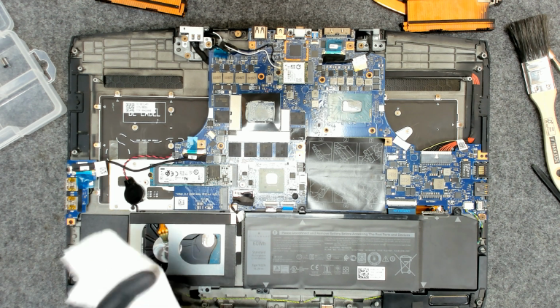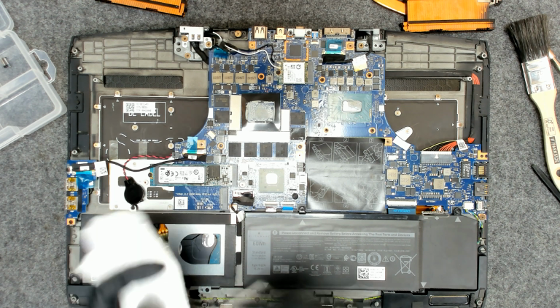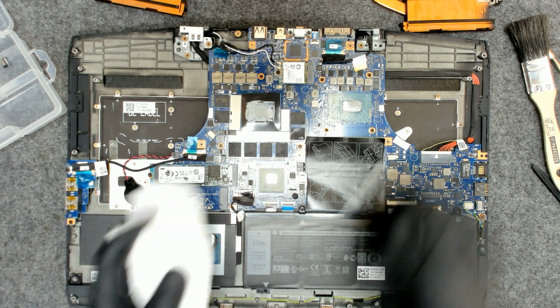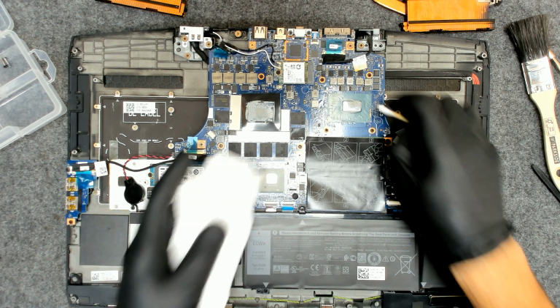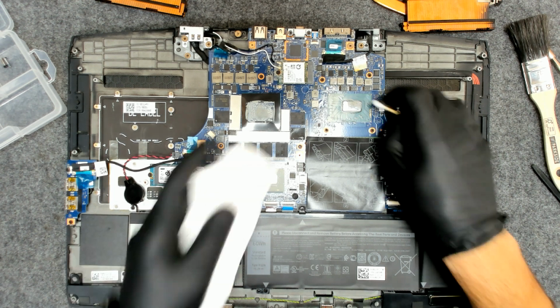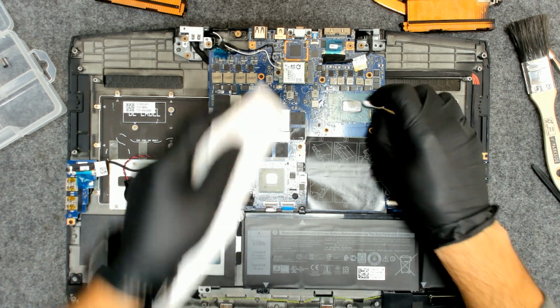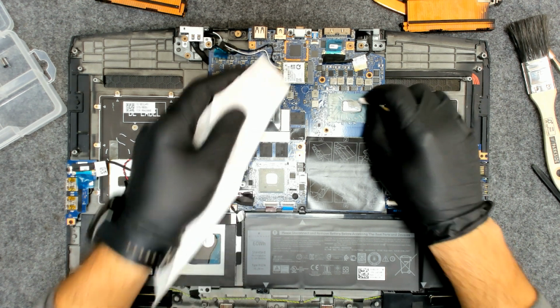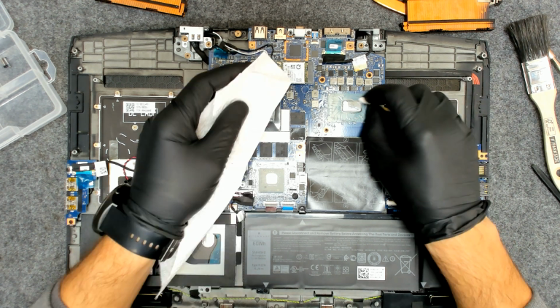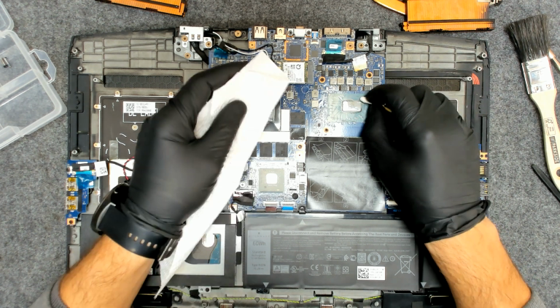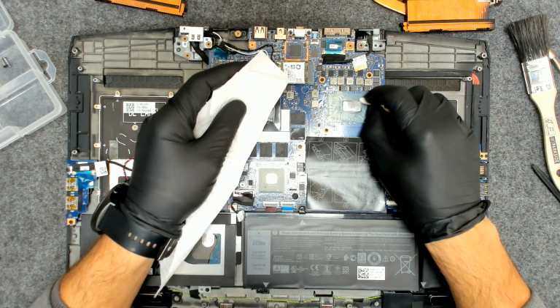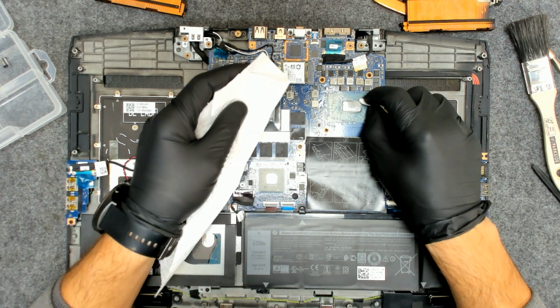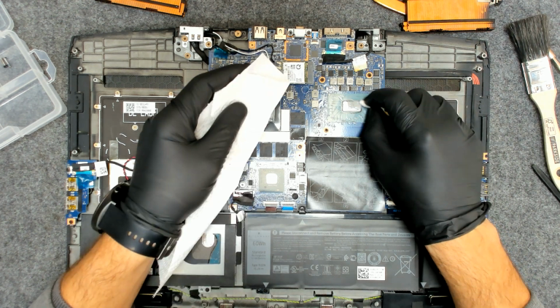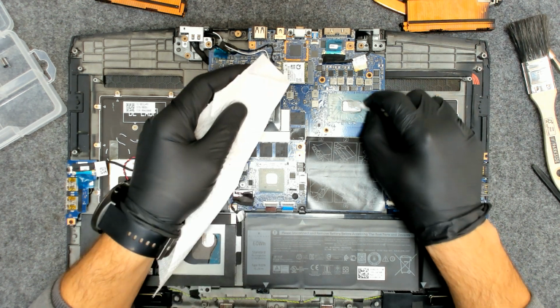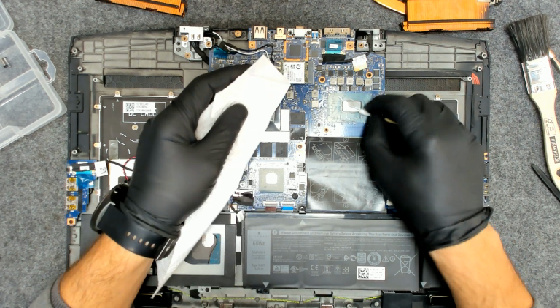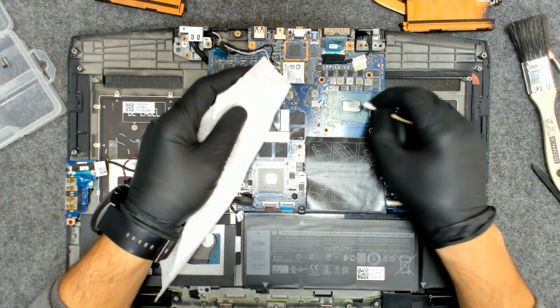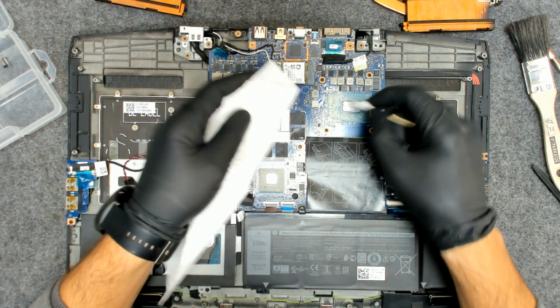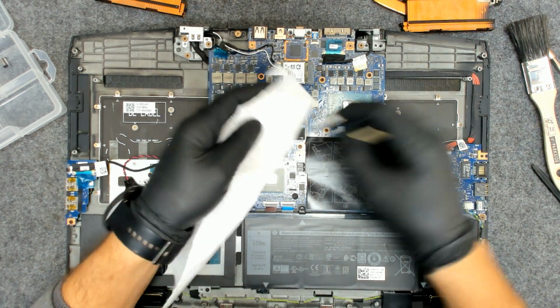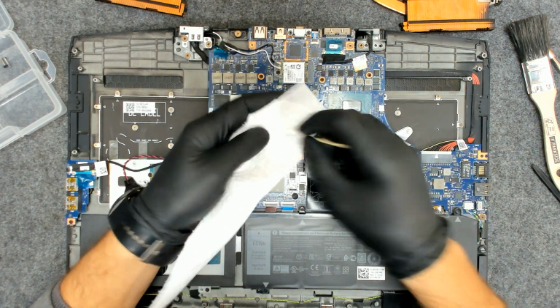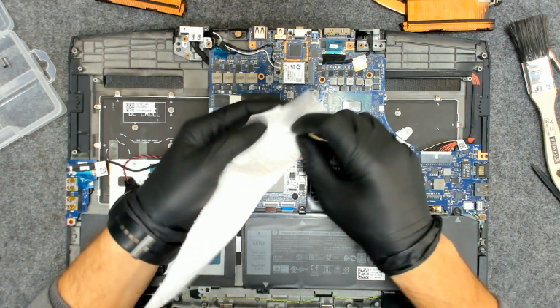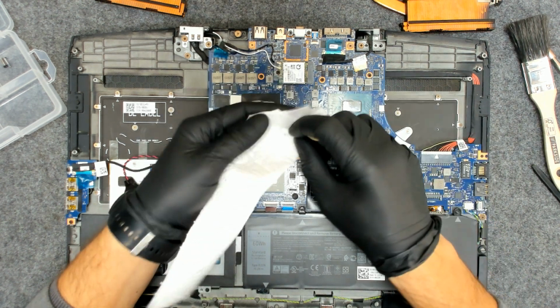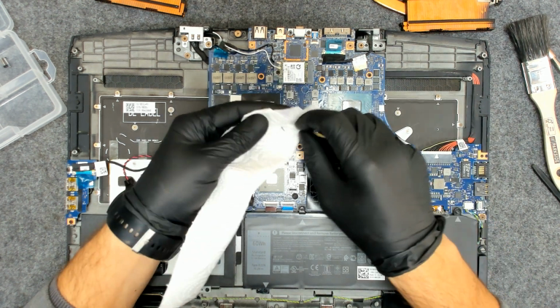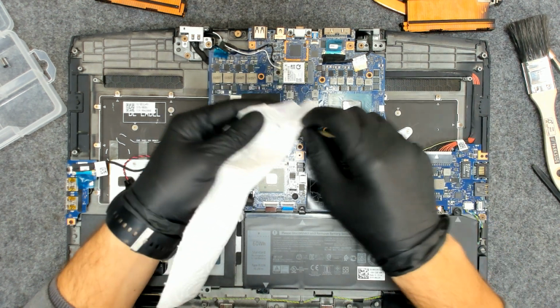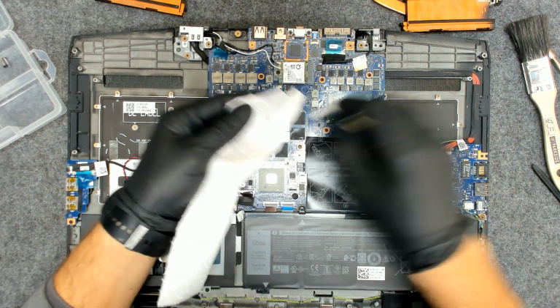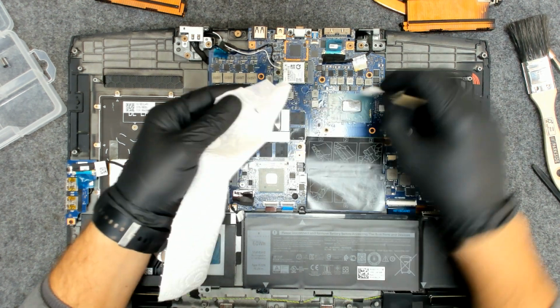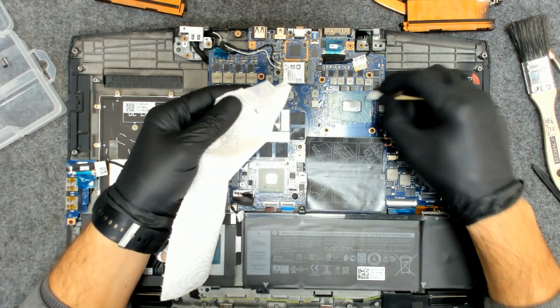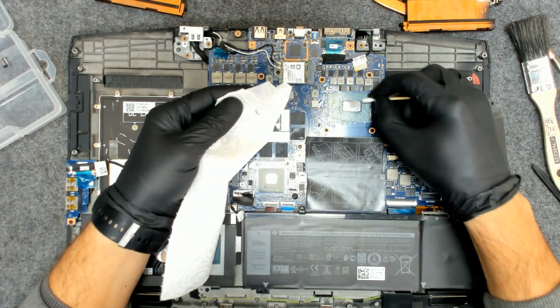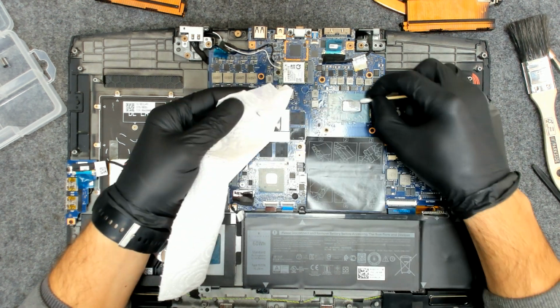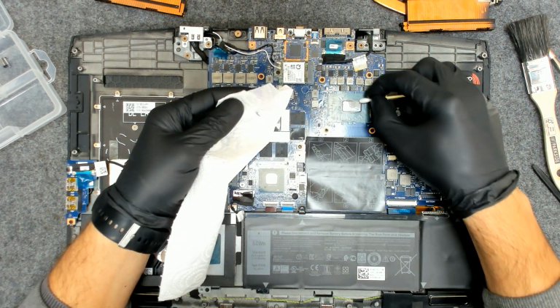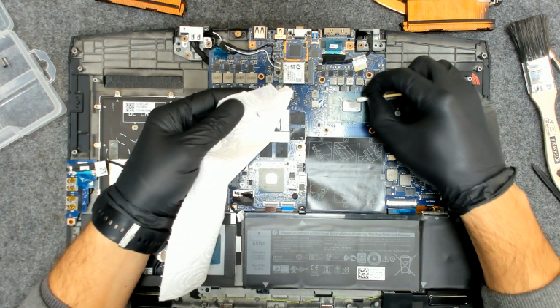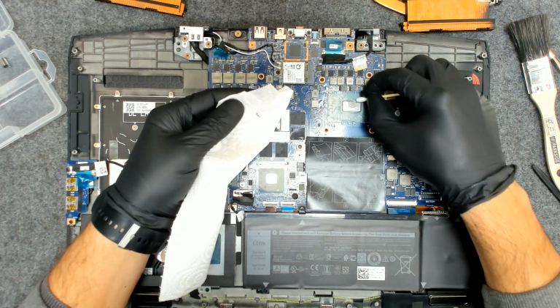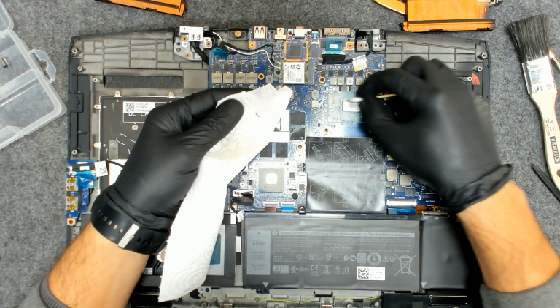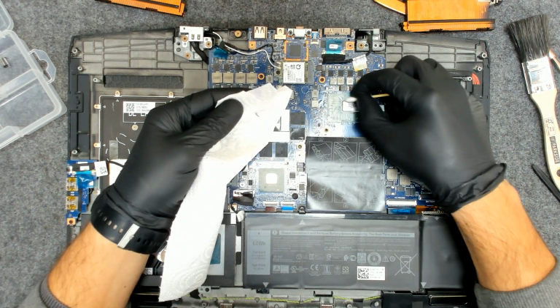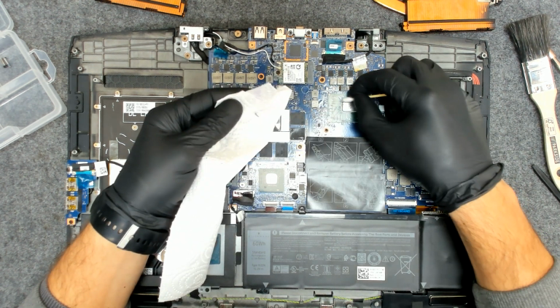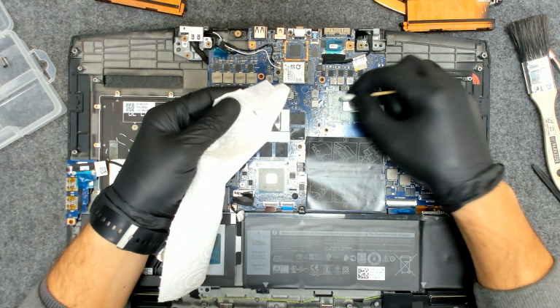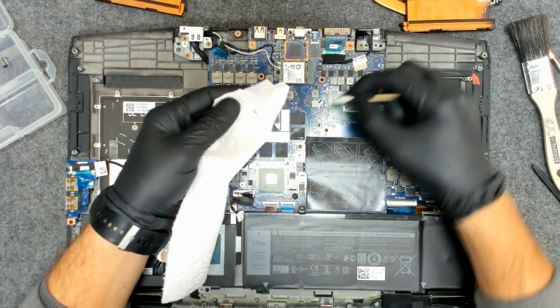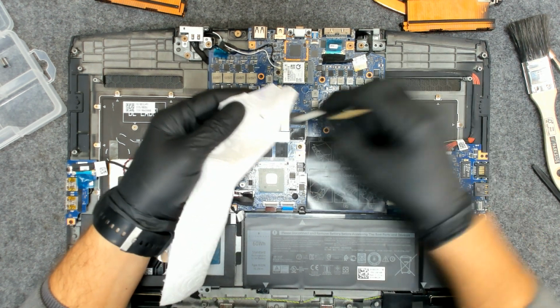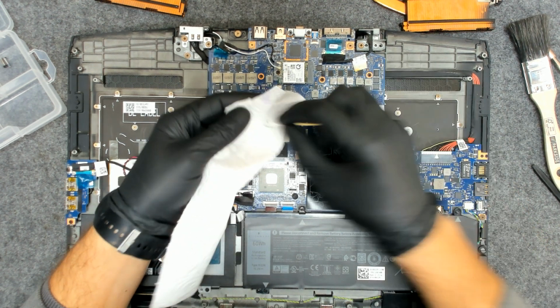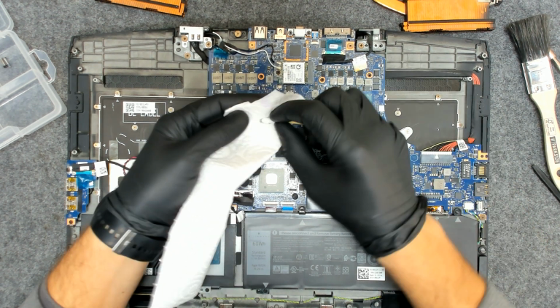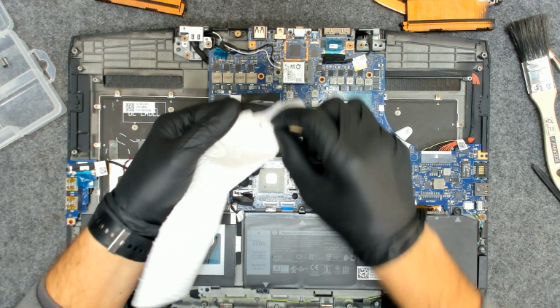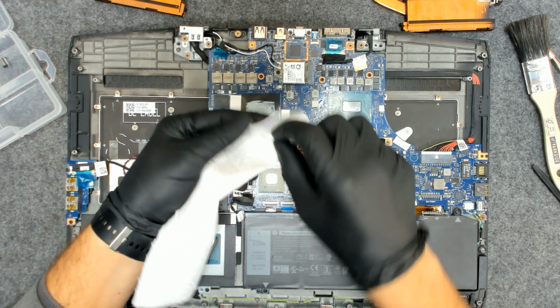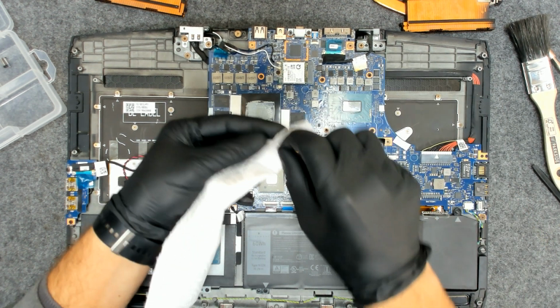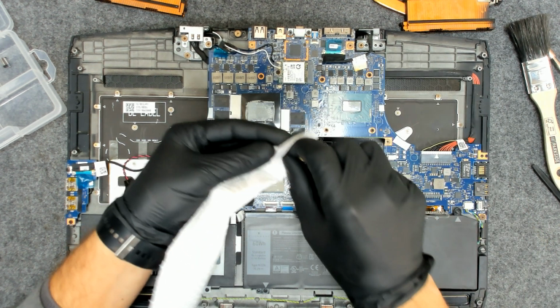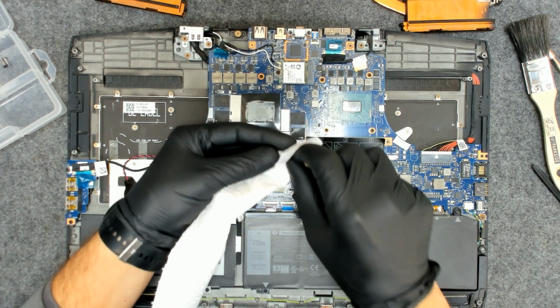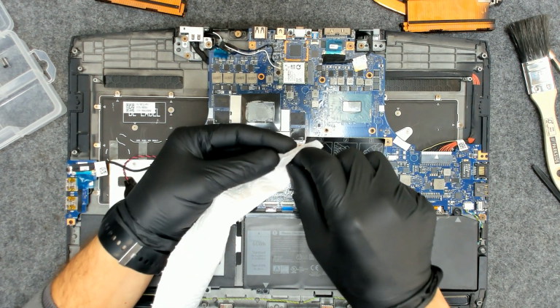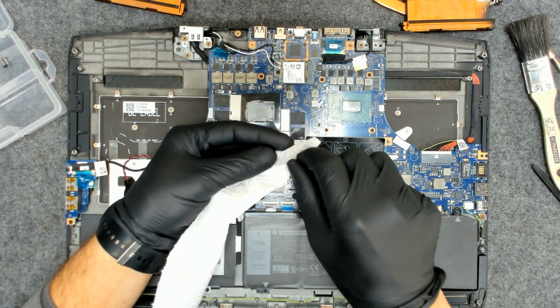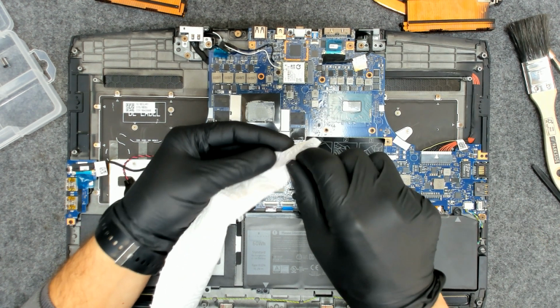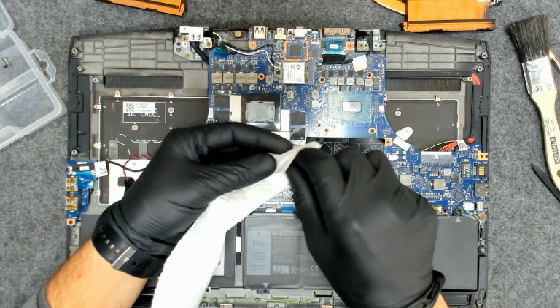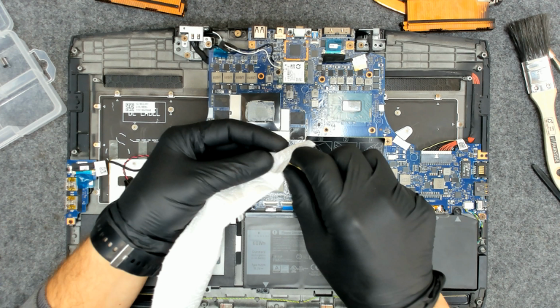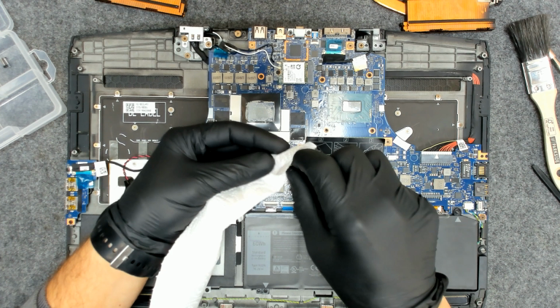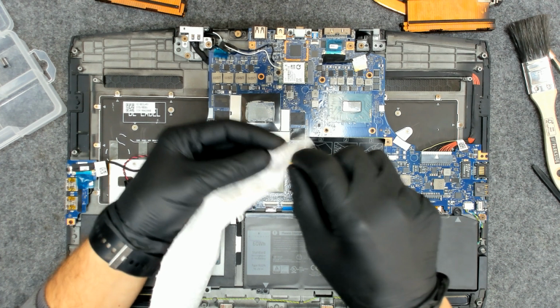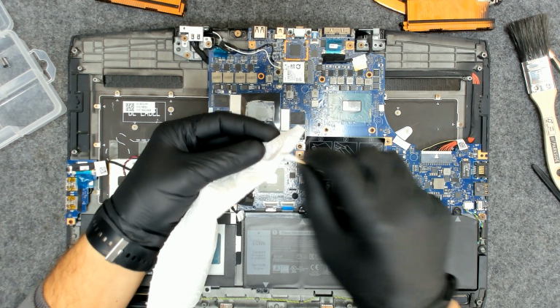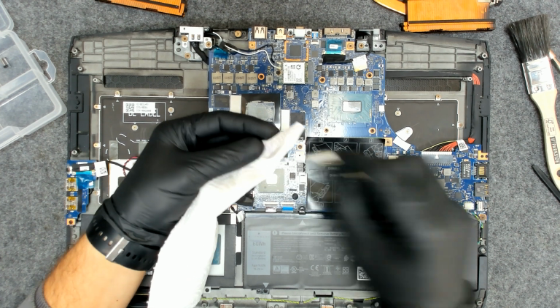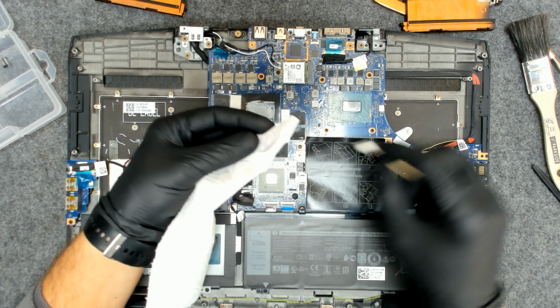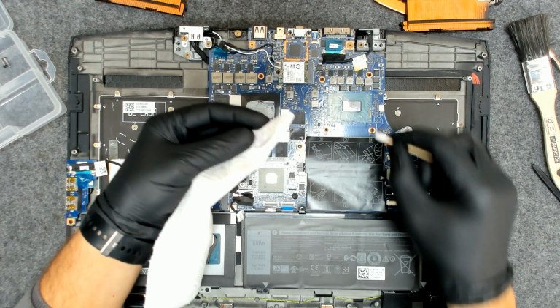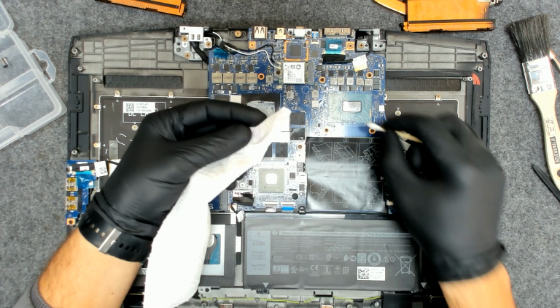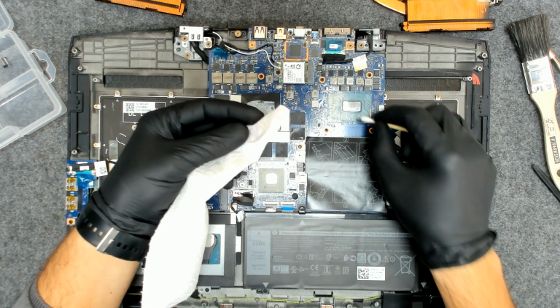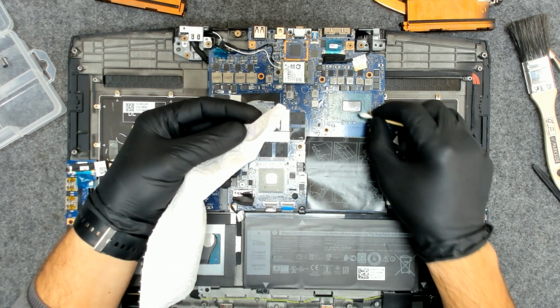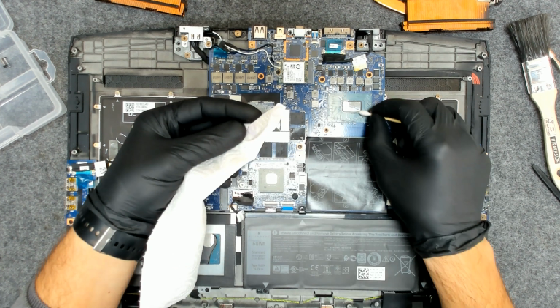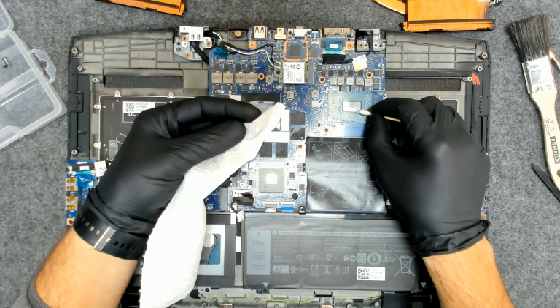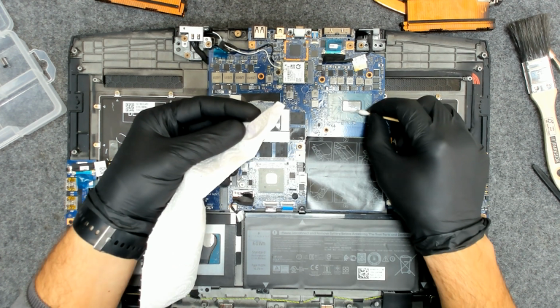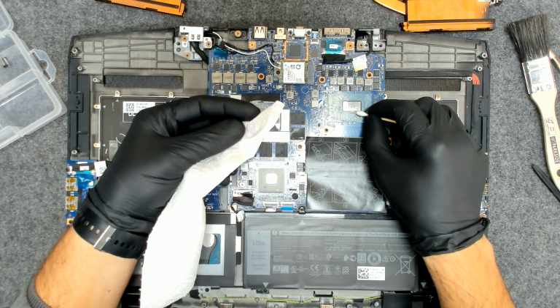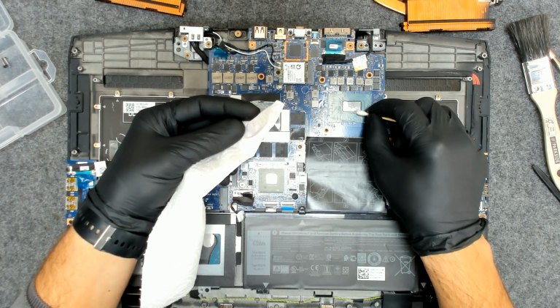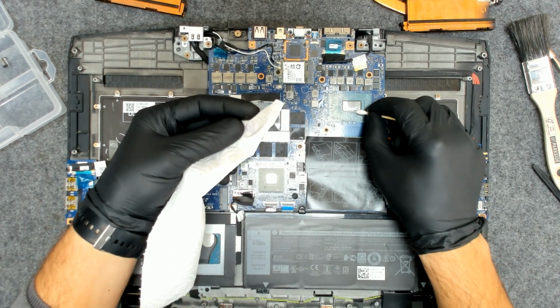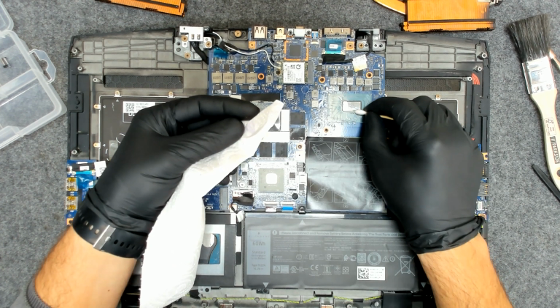Now let's clean a little bit. Let's remove the old paste — this one is a little bit crispy.